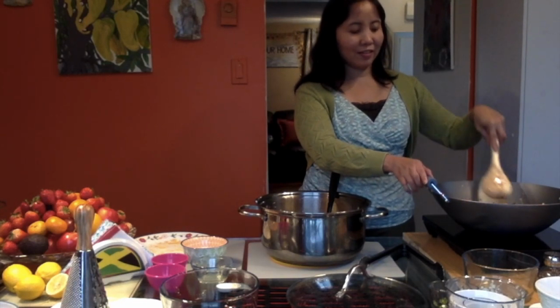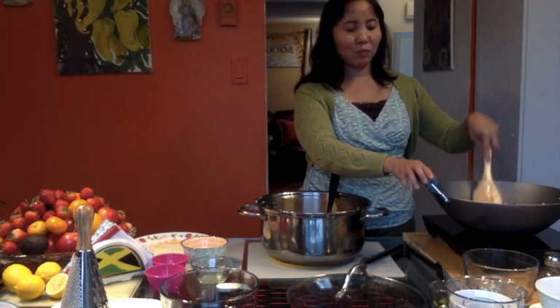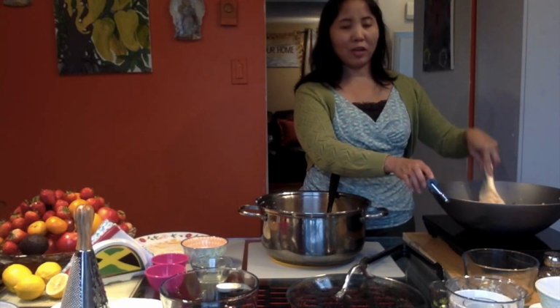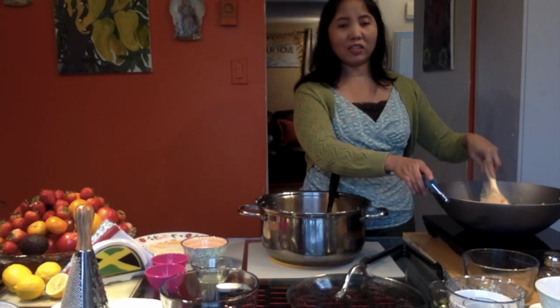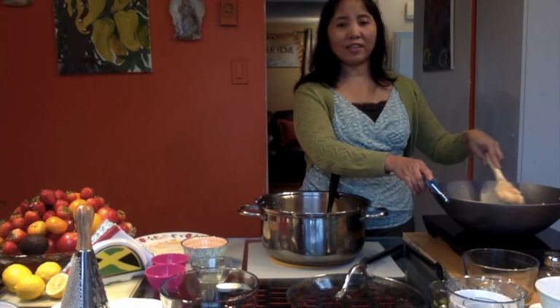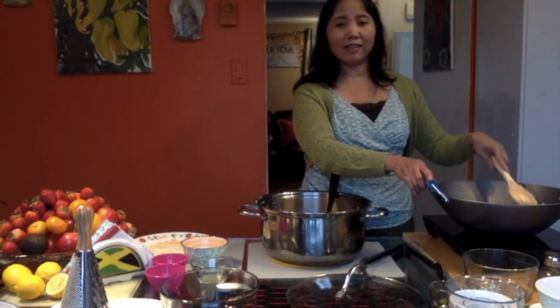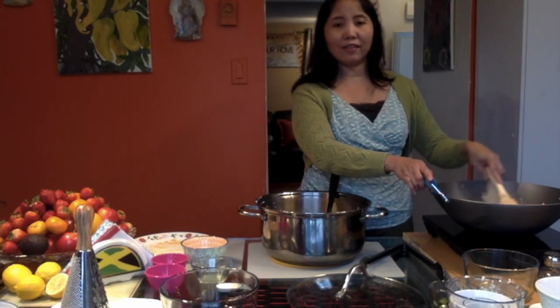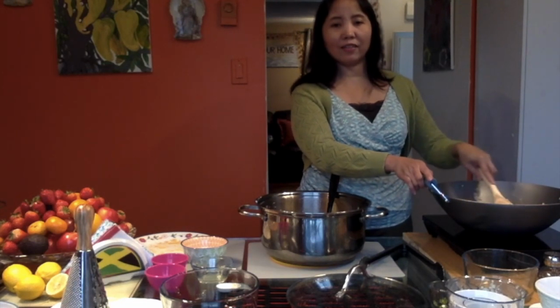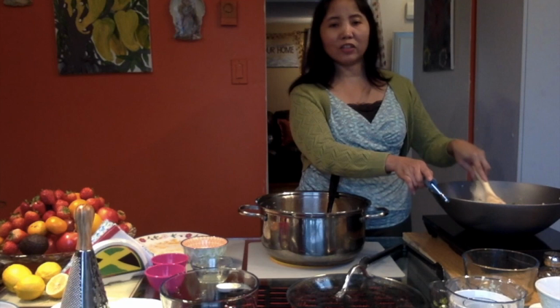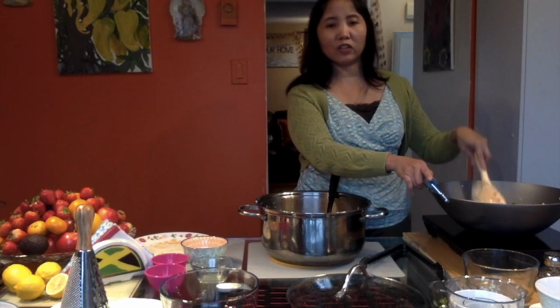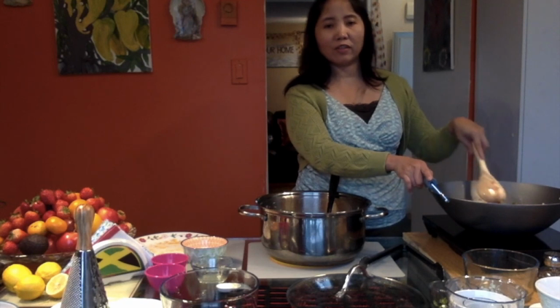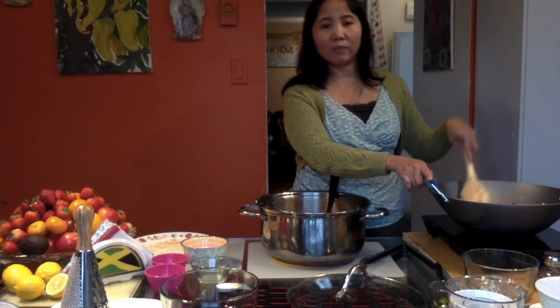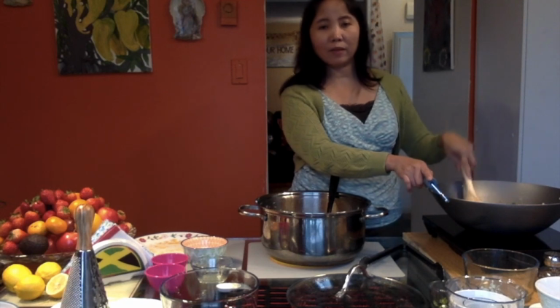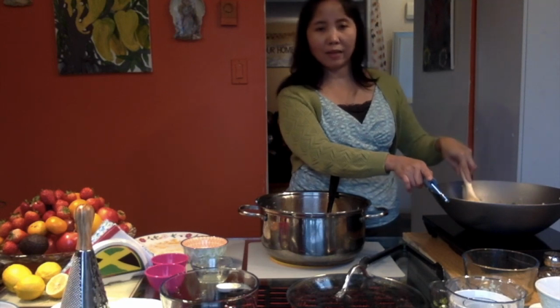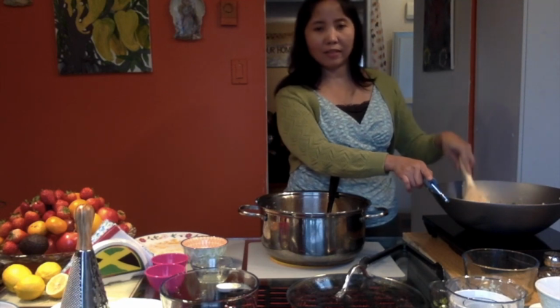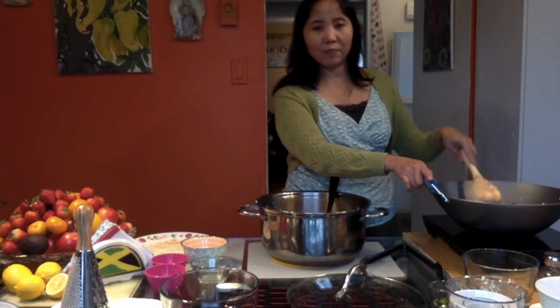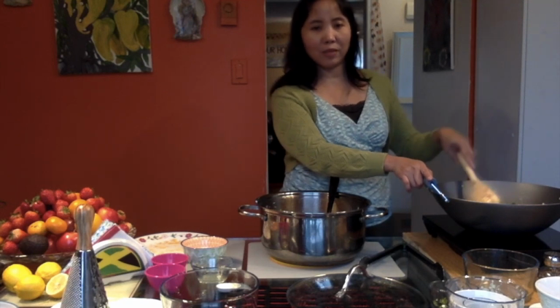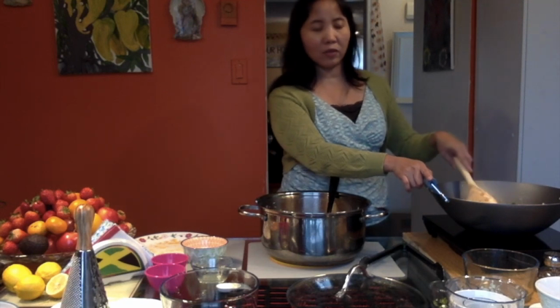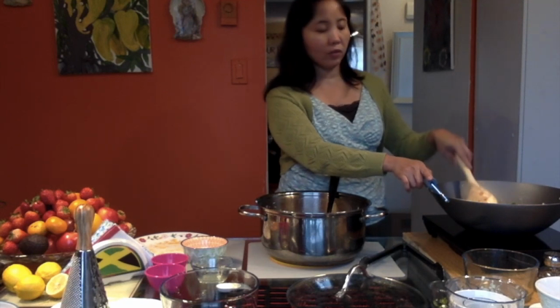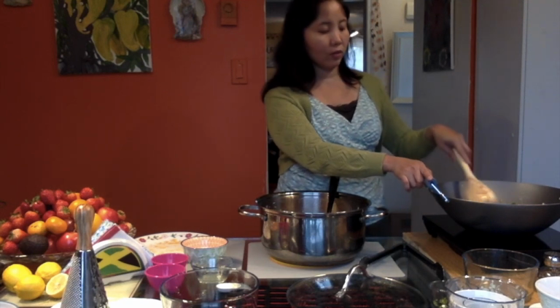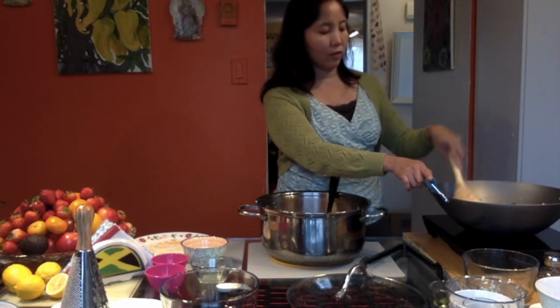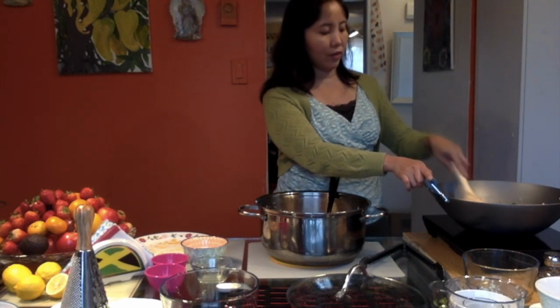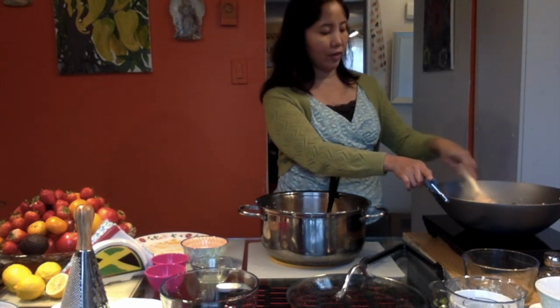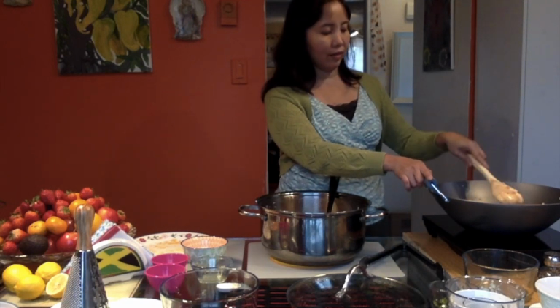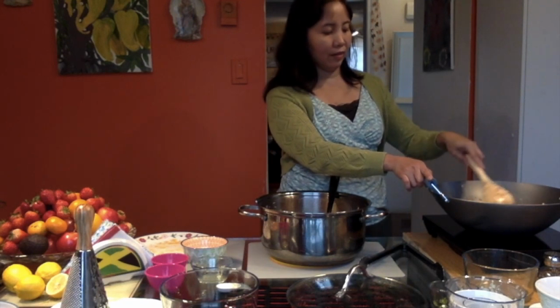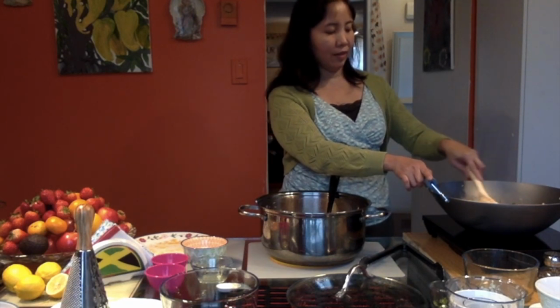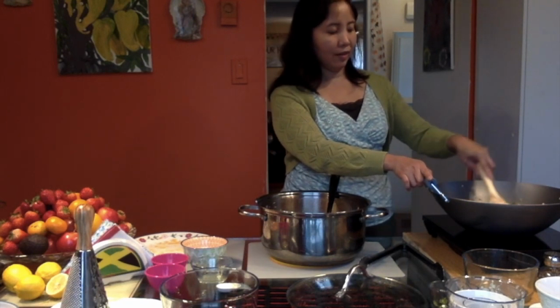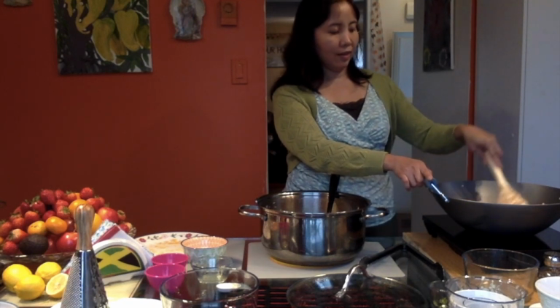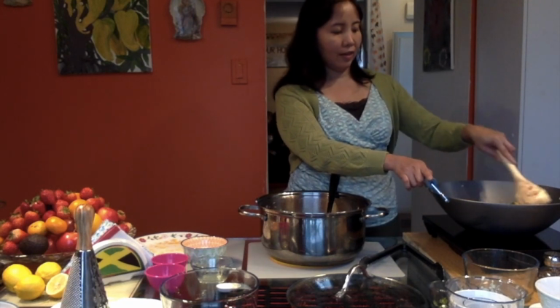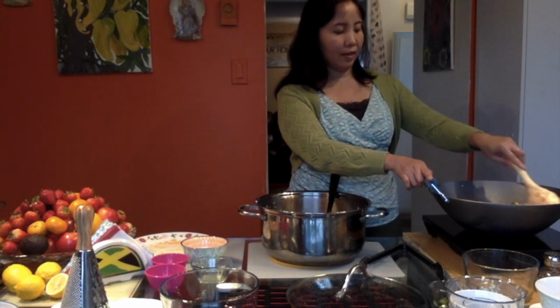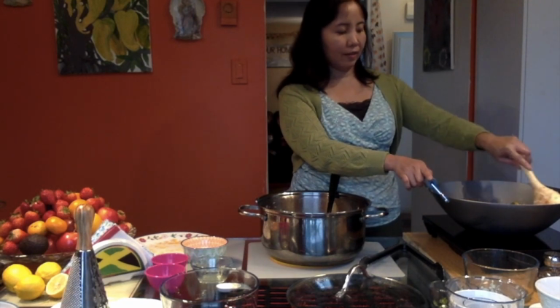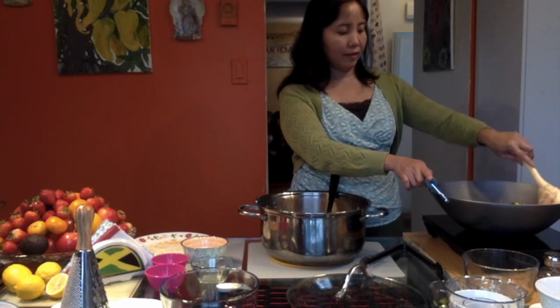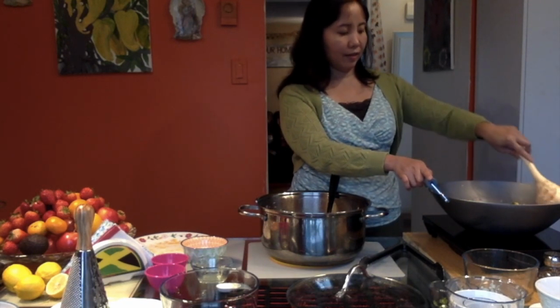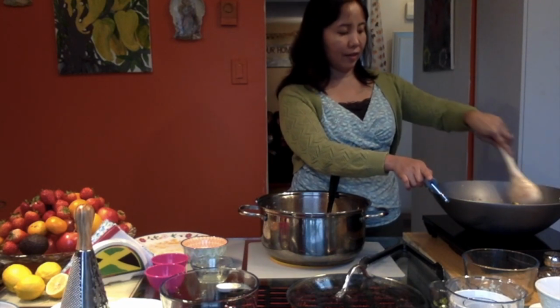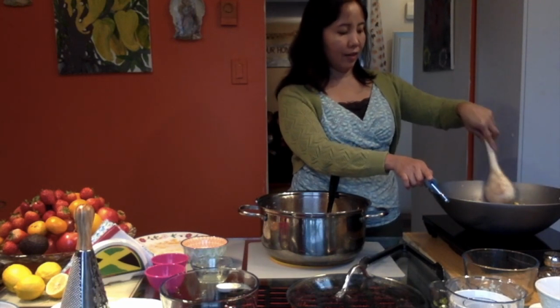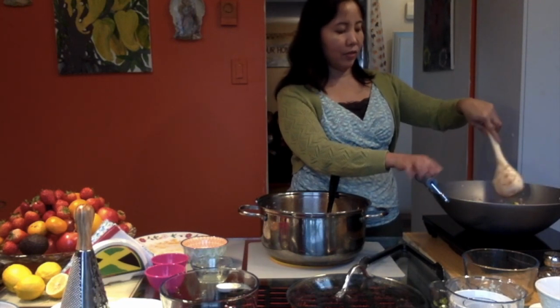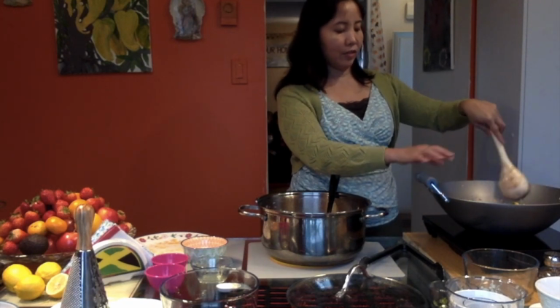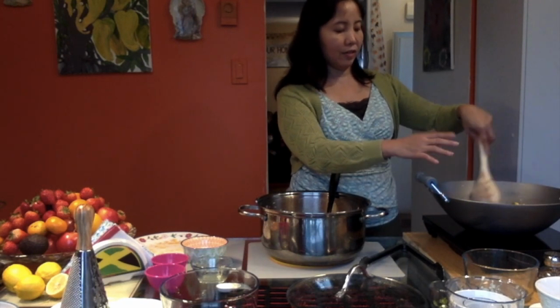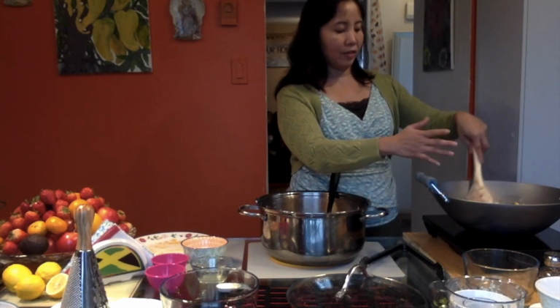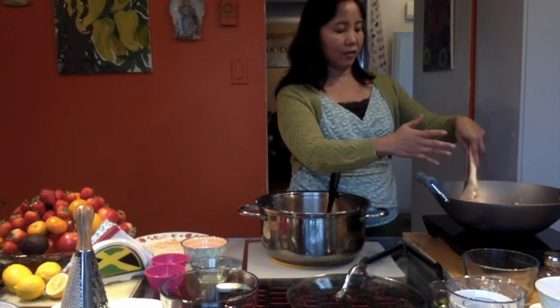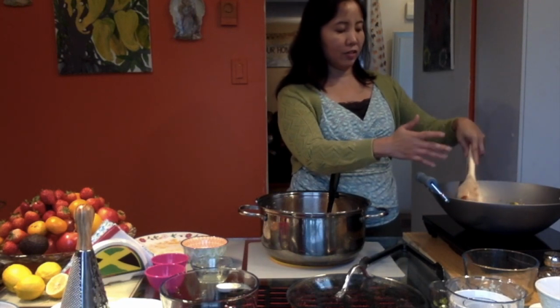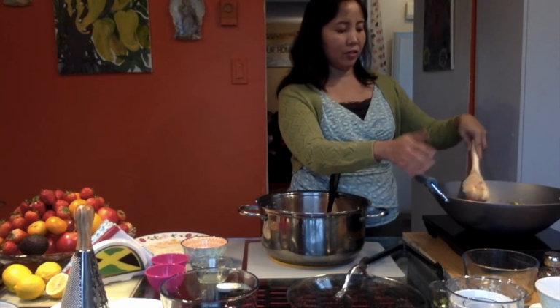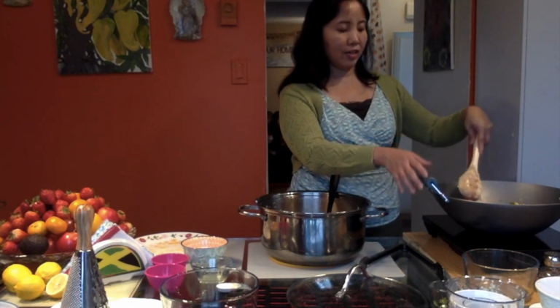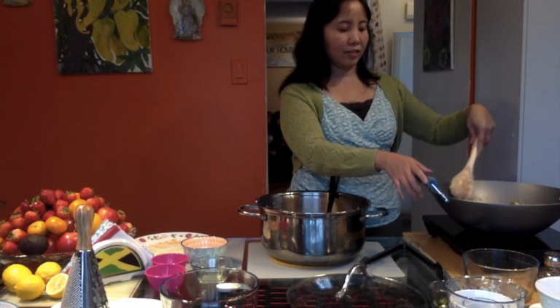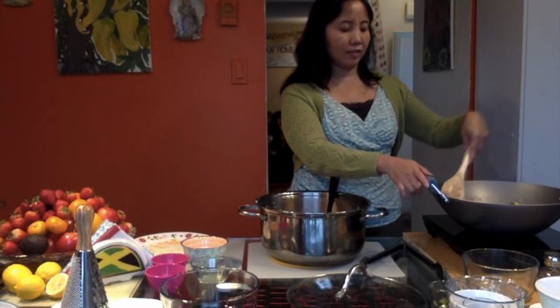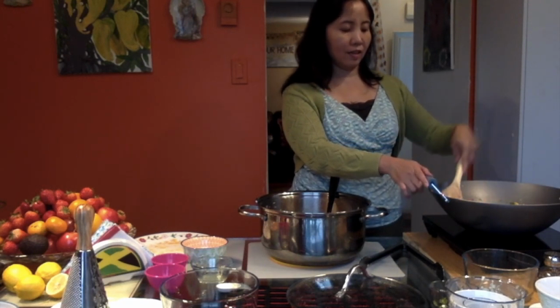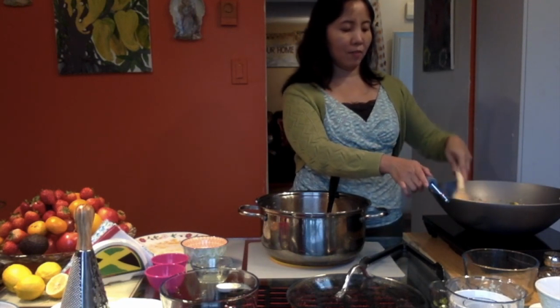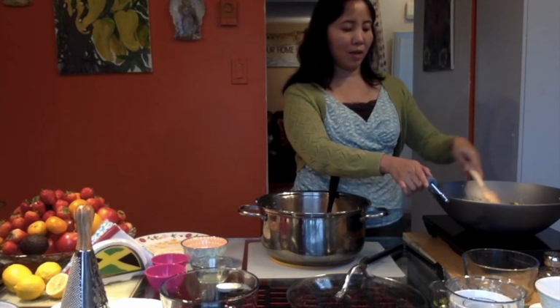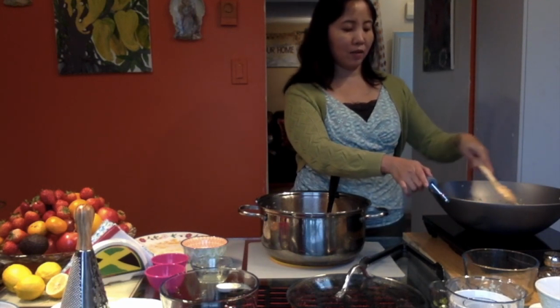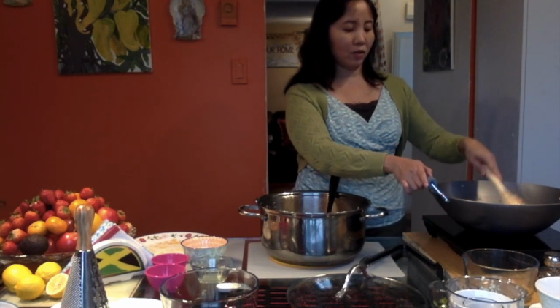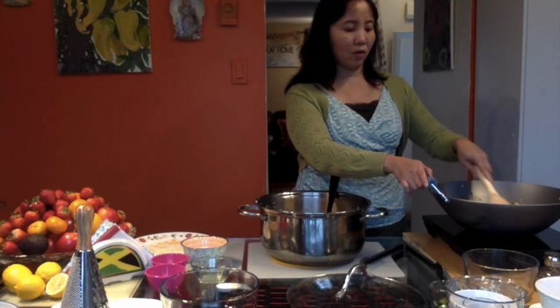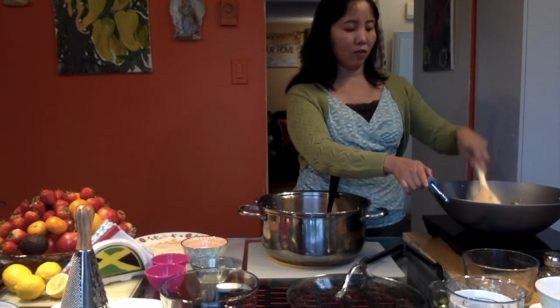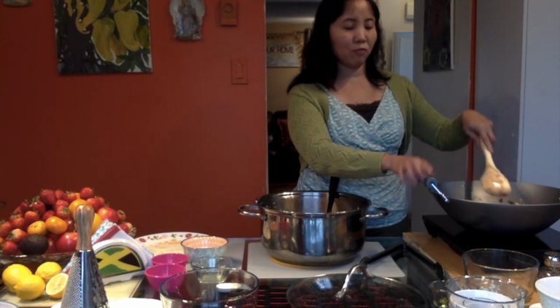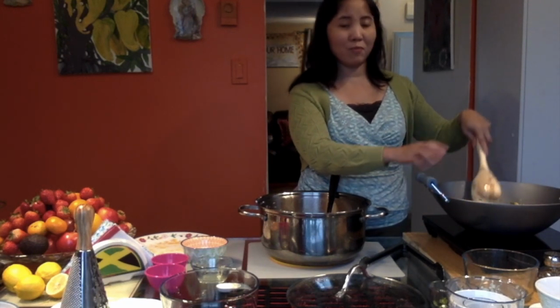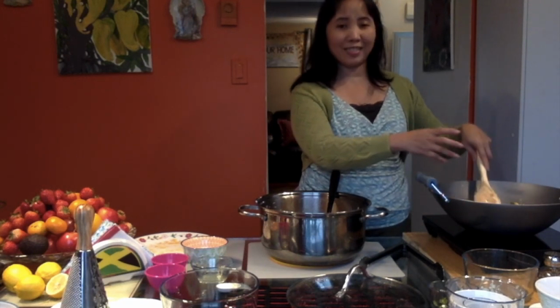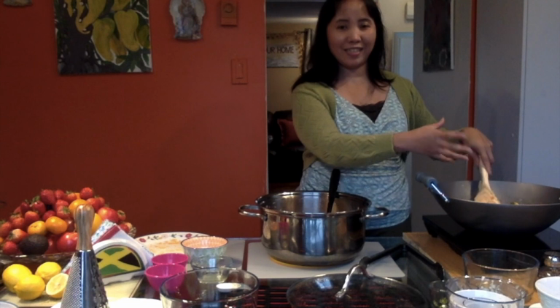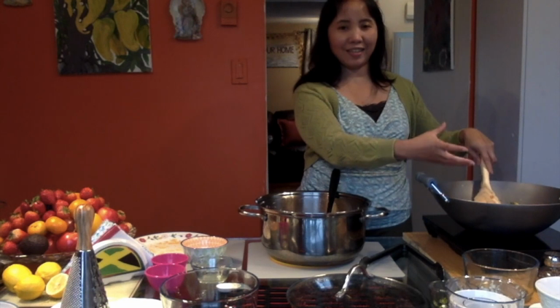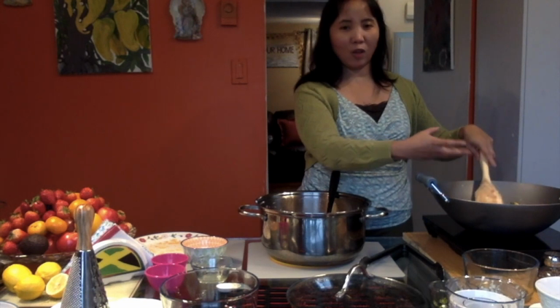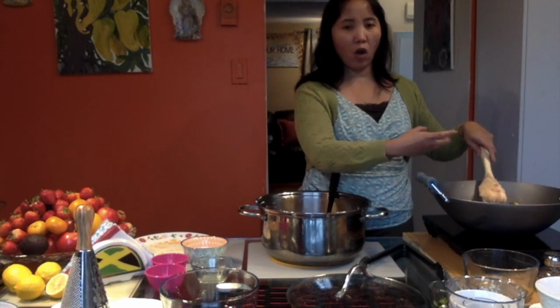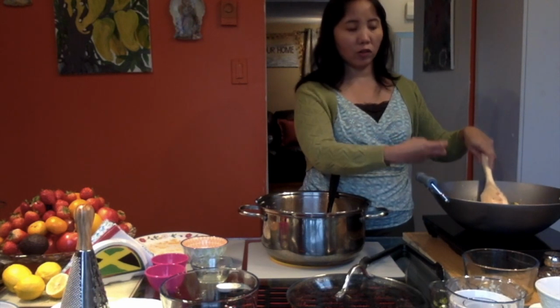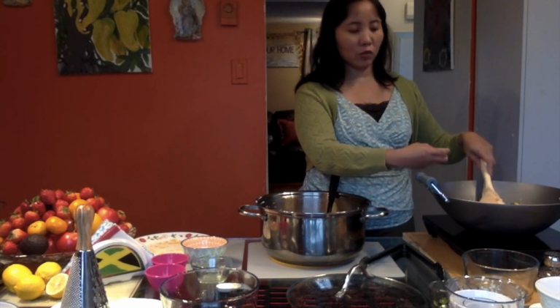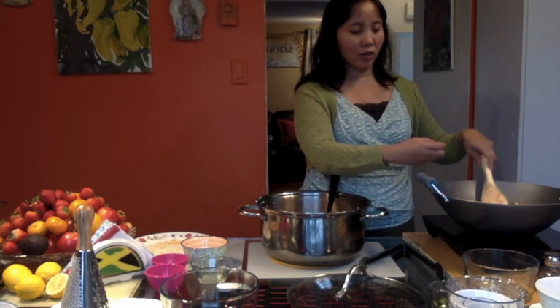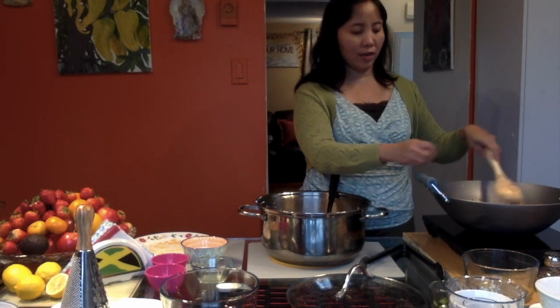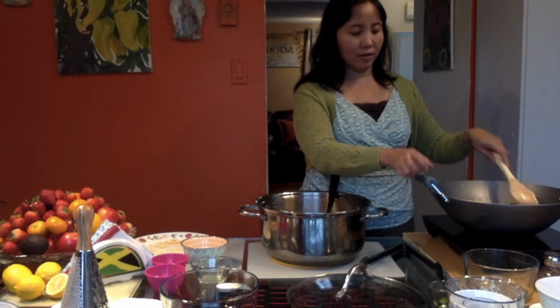Especially since the shrimp has been cooked already, everything is just a matter of mixing it all together.